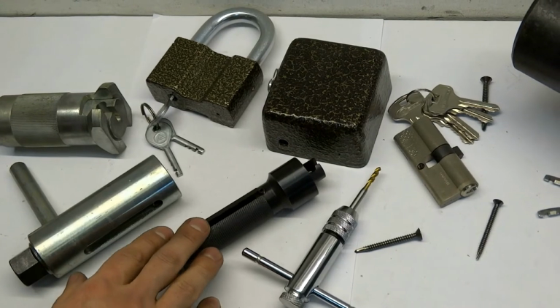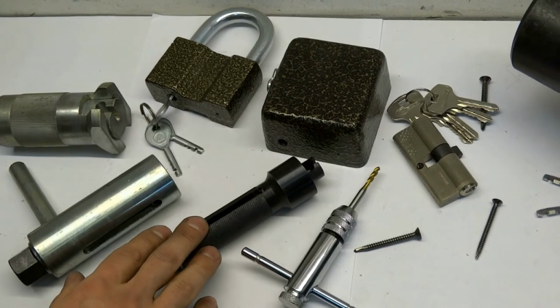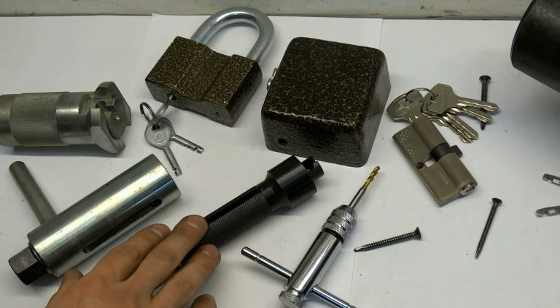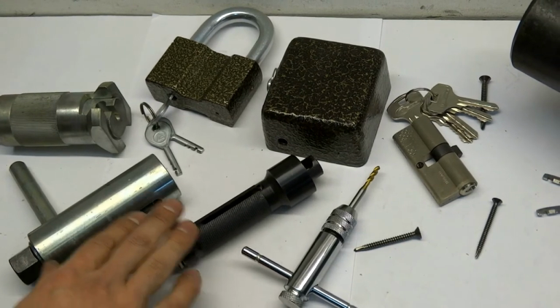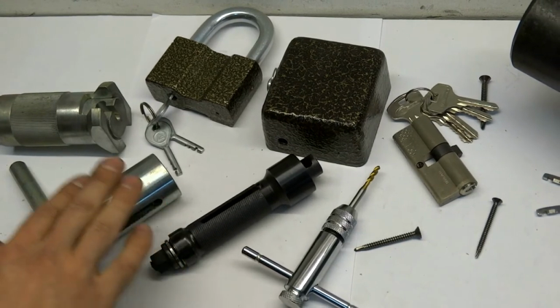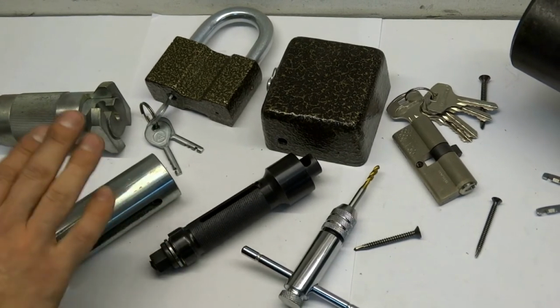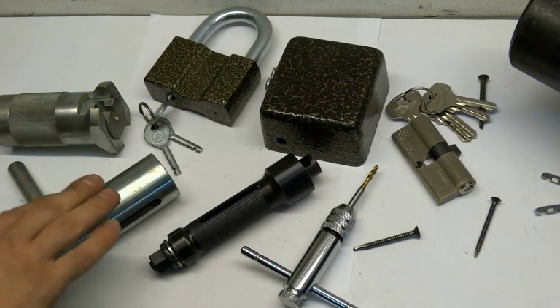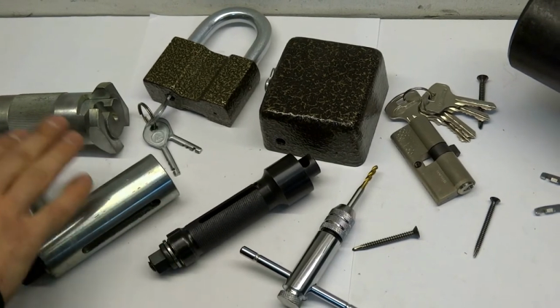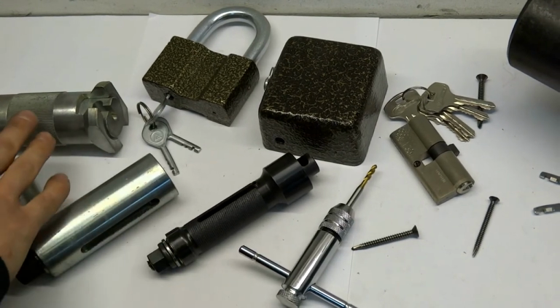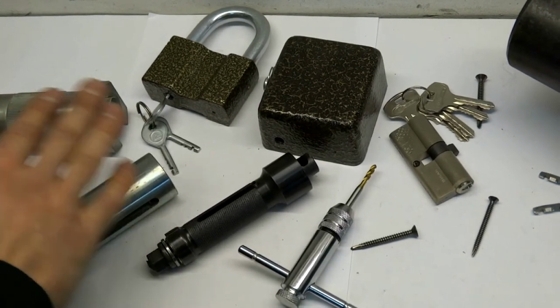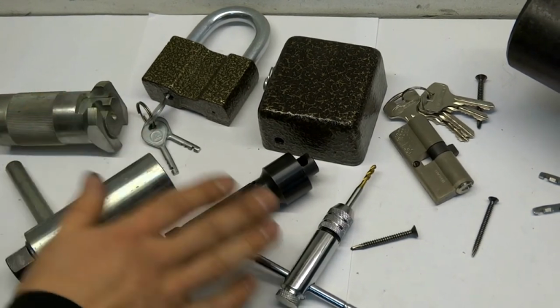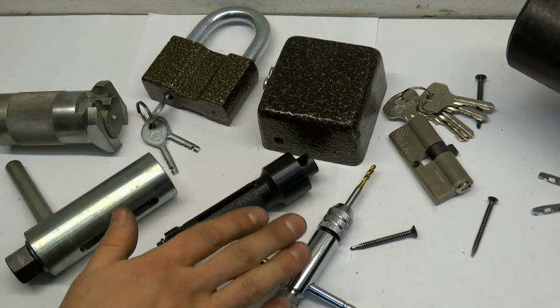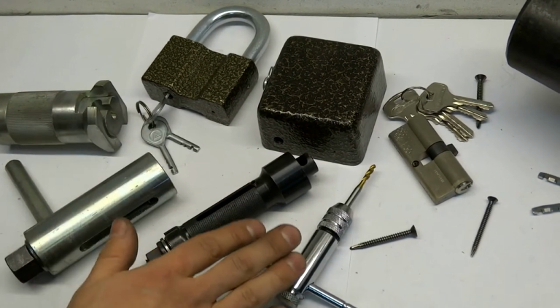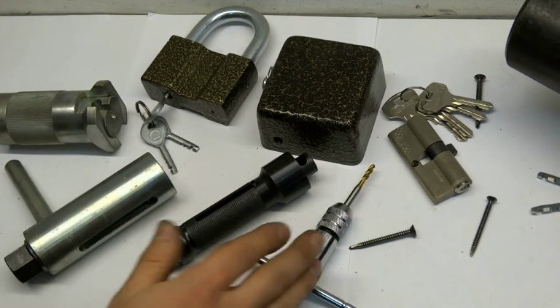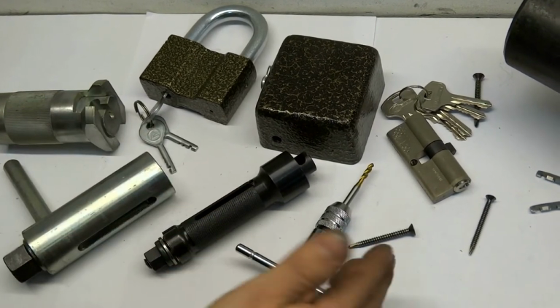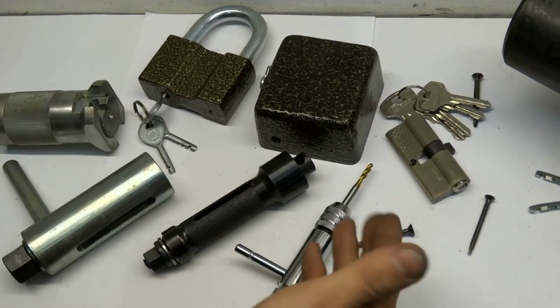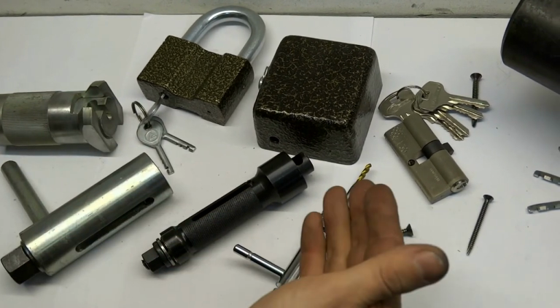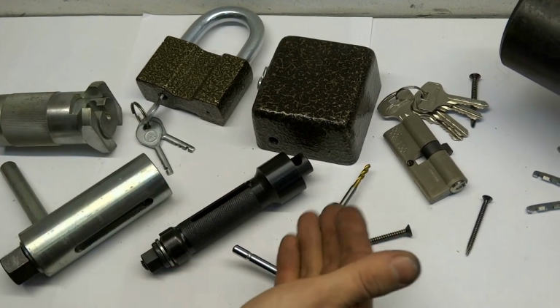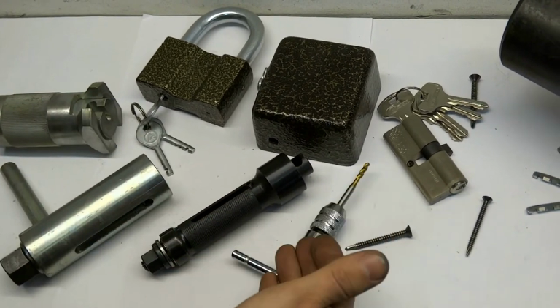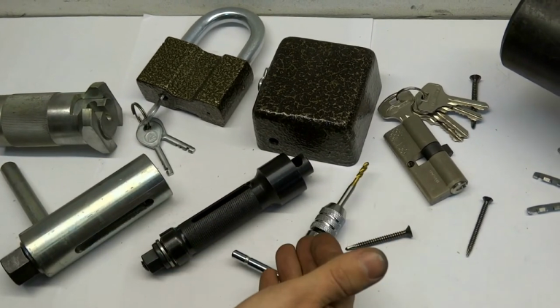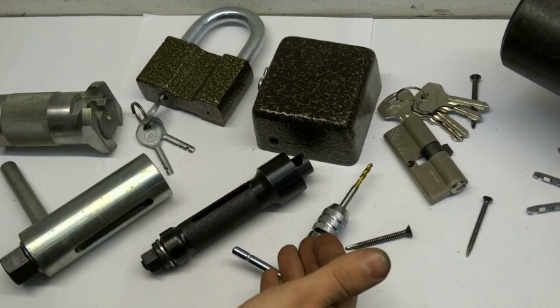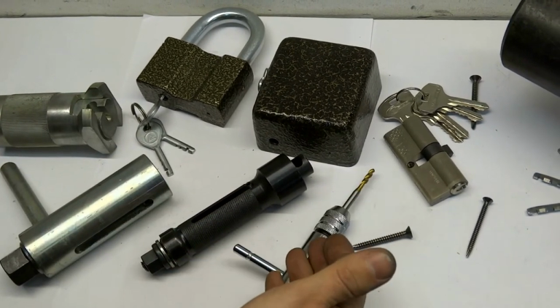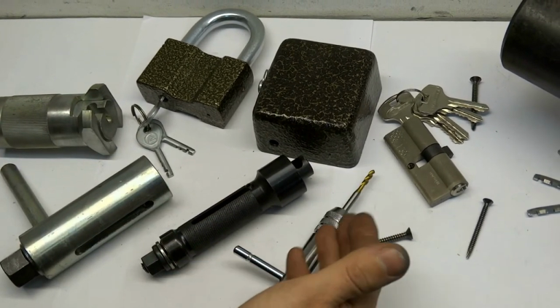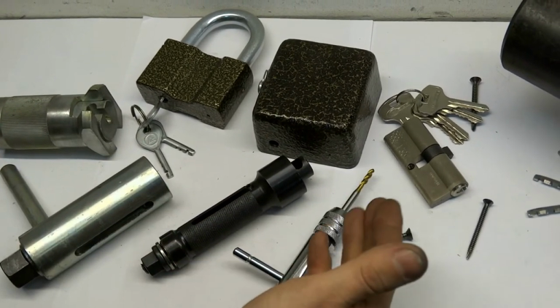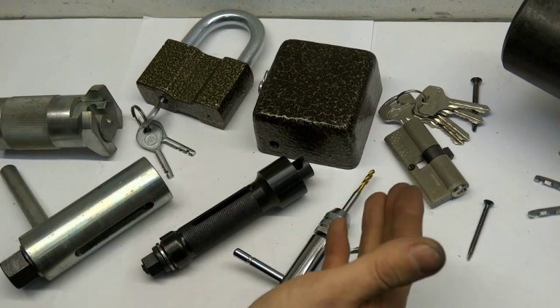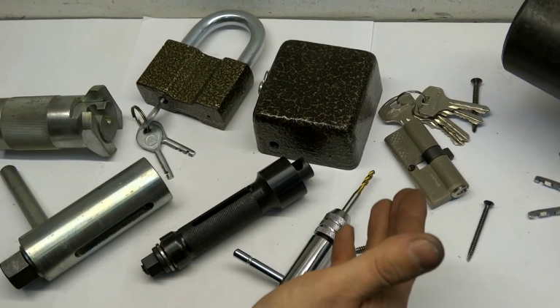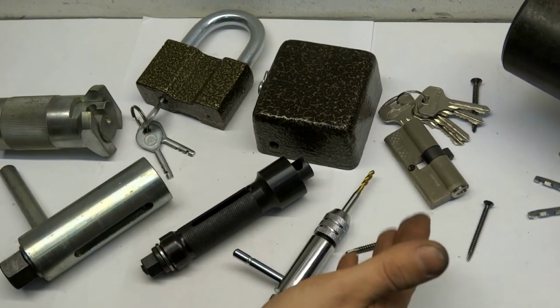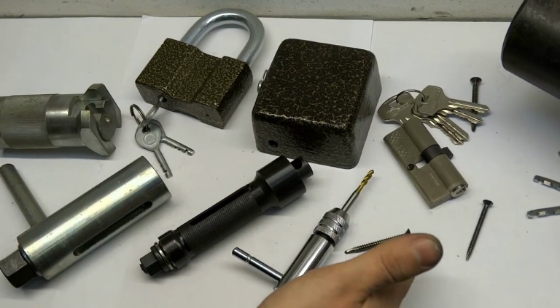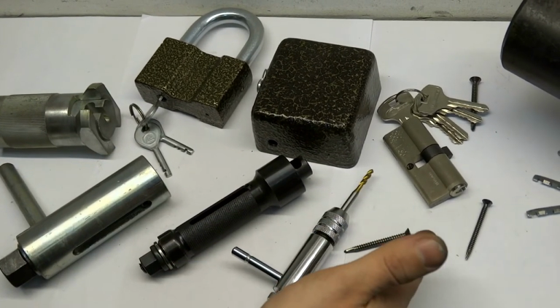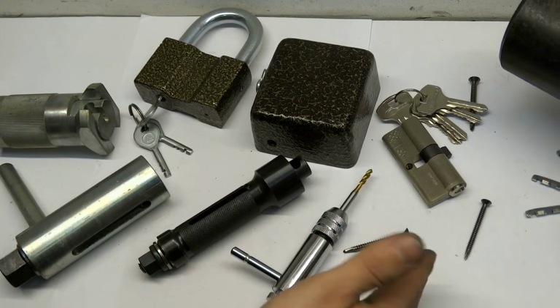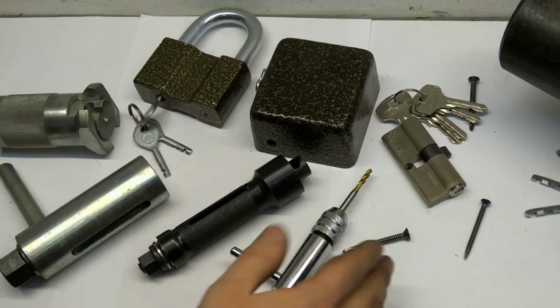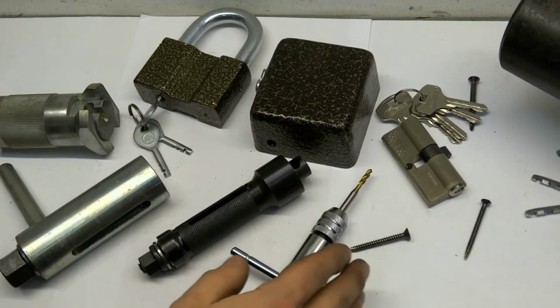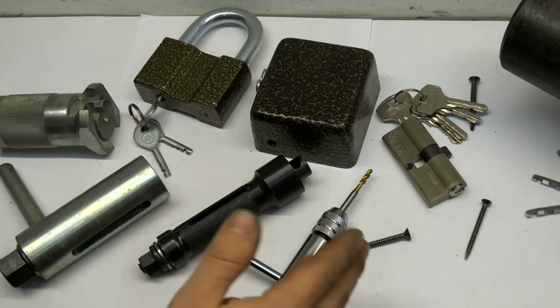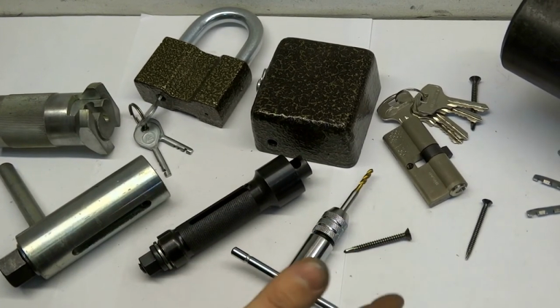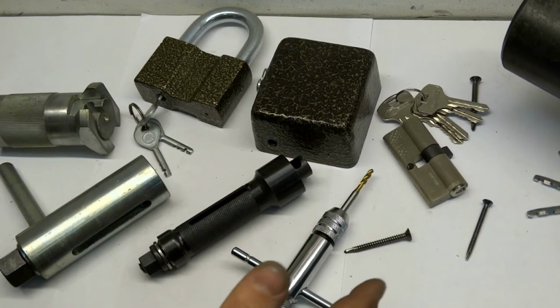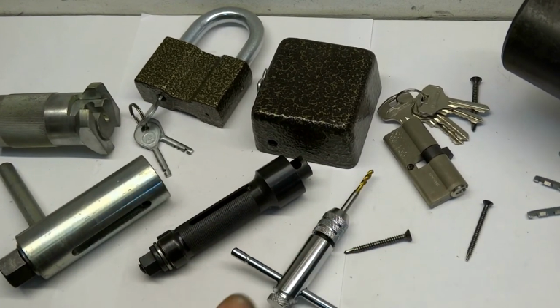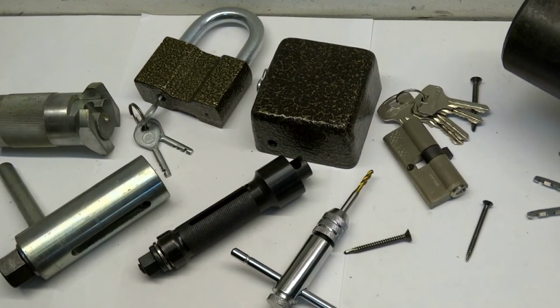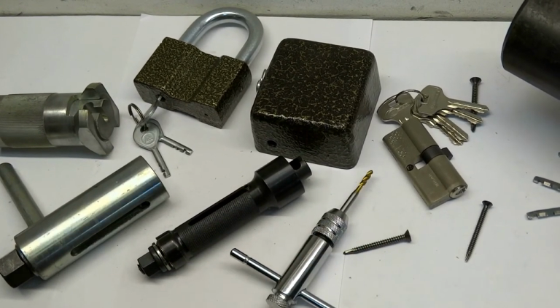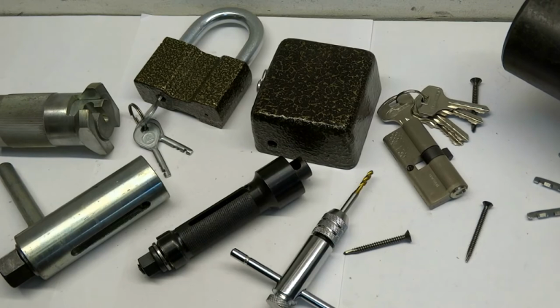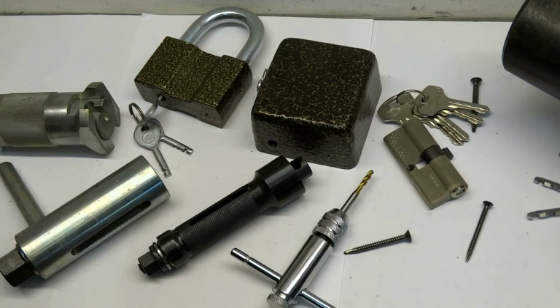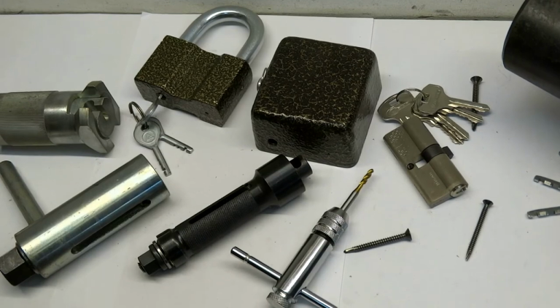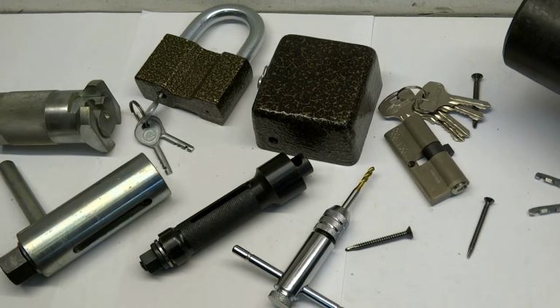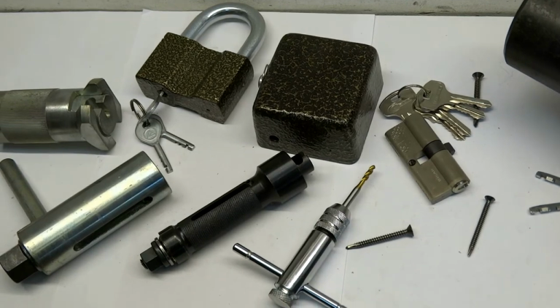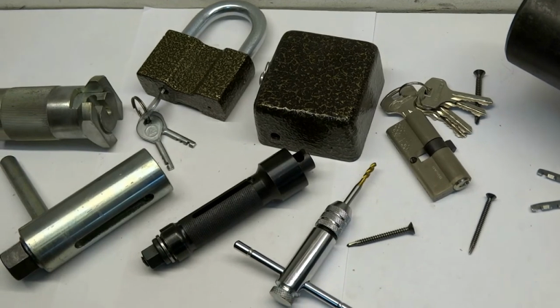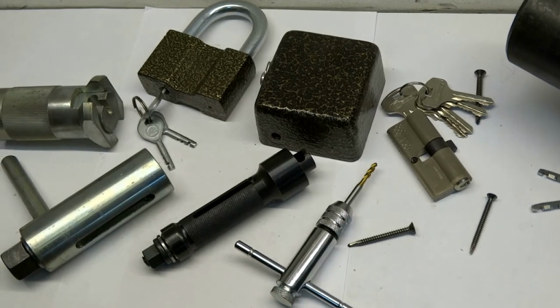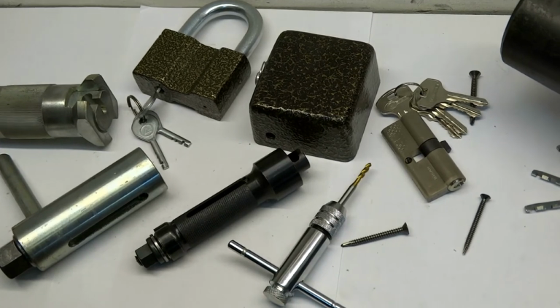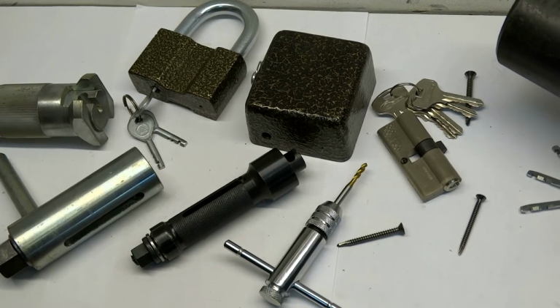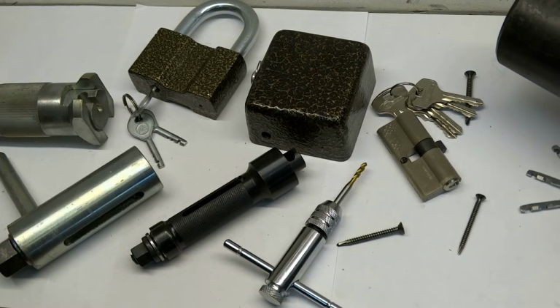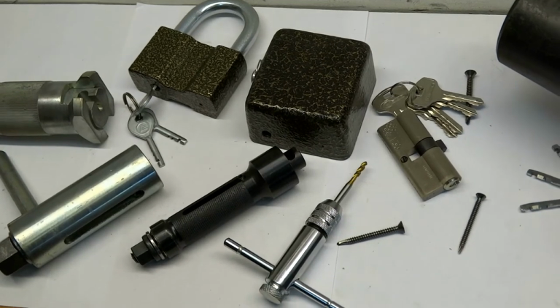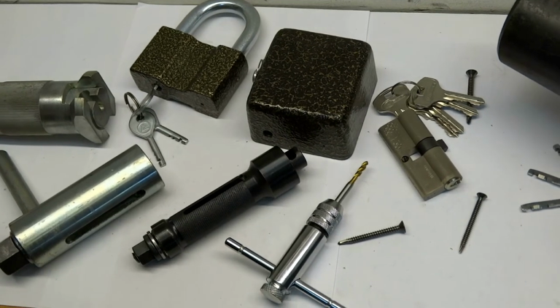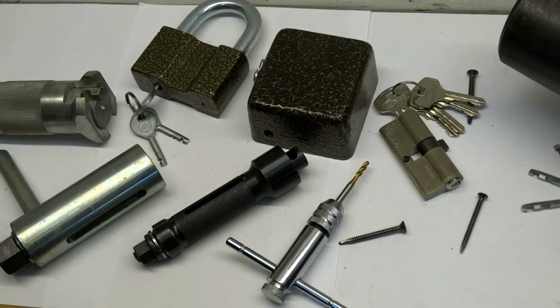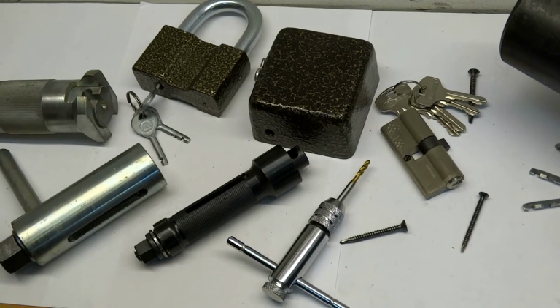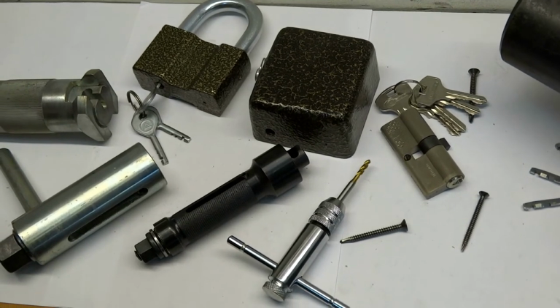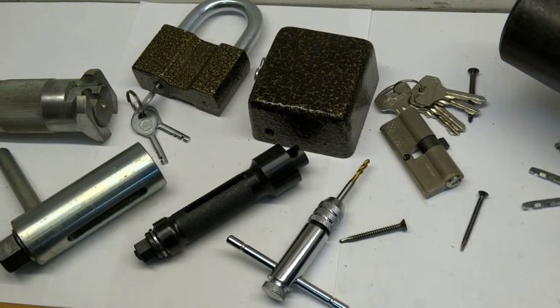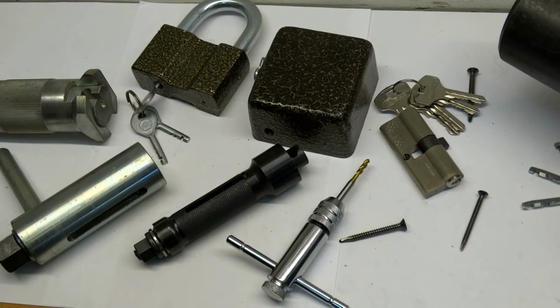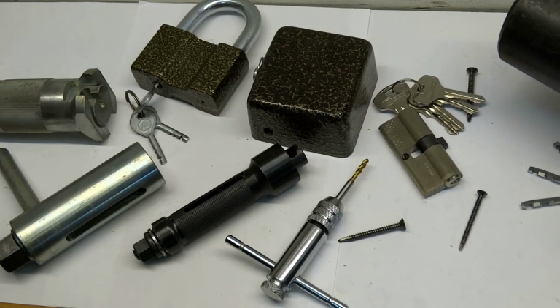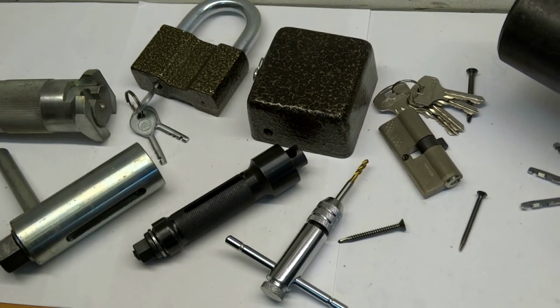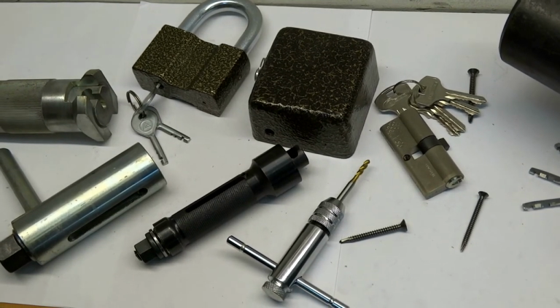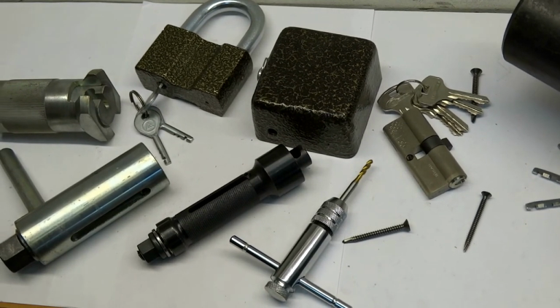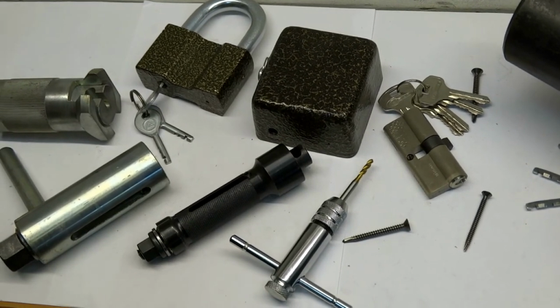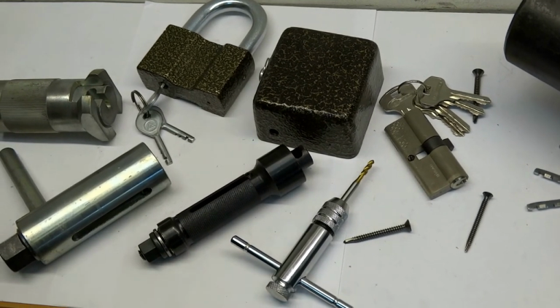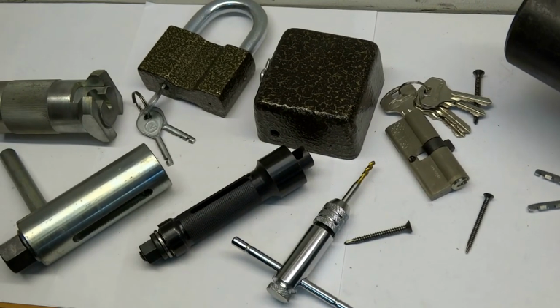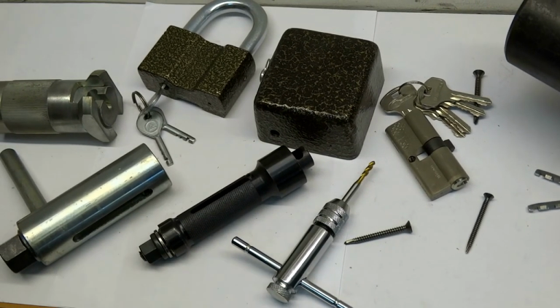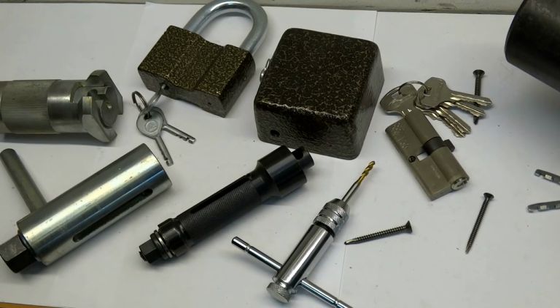The price for all these tools is on our website. Contacts are under this video. Bye!